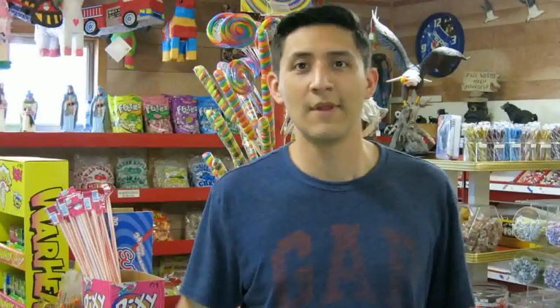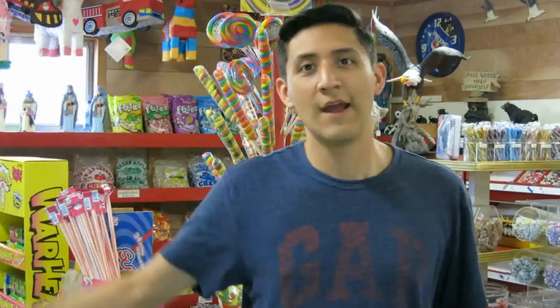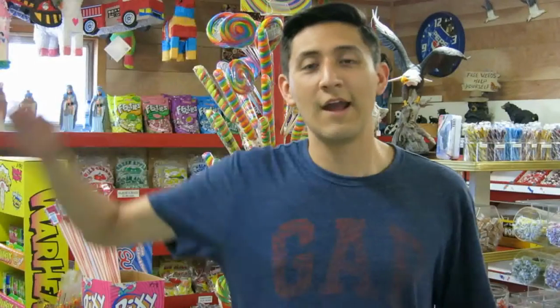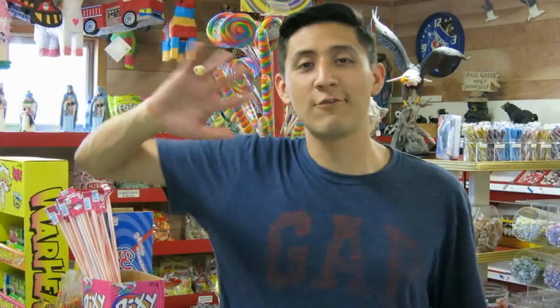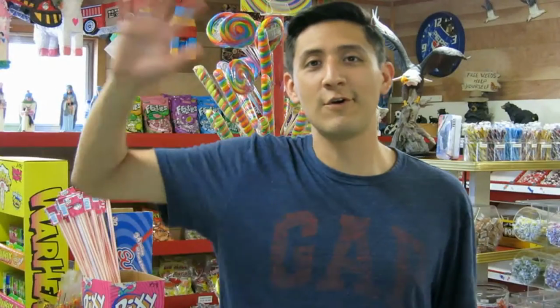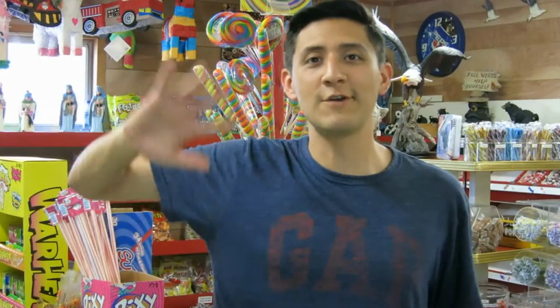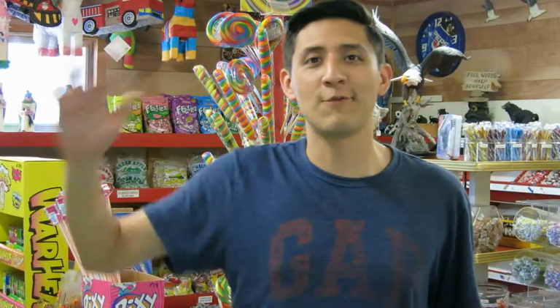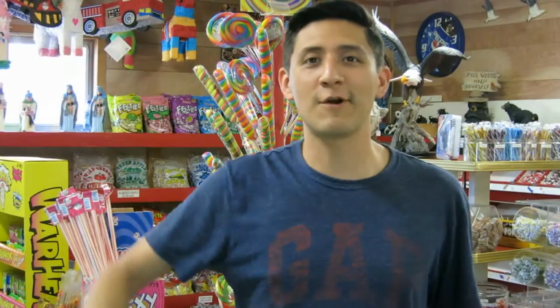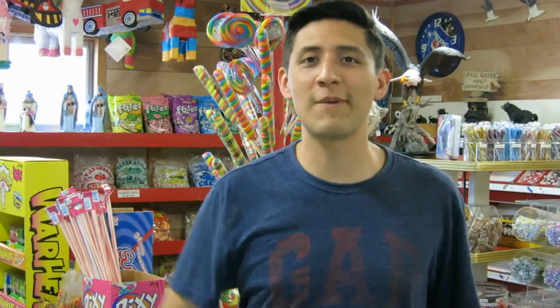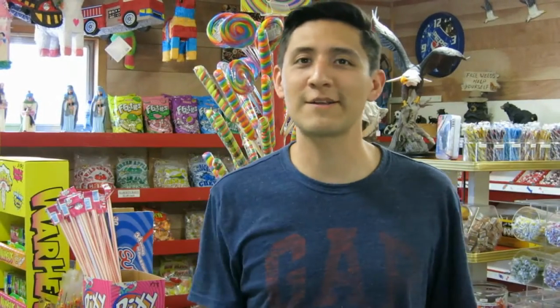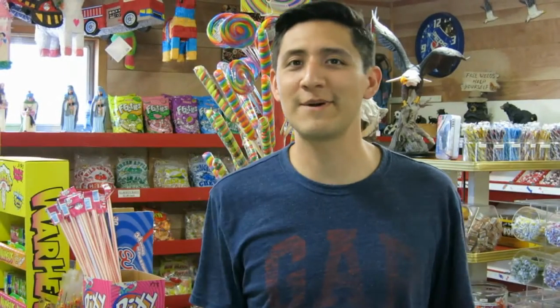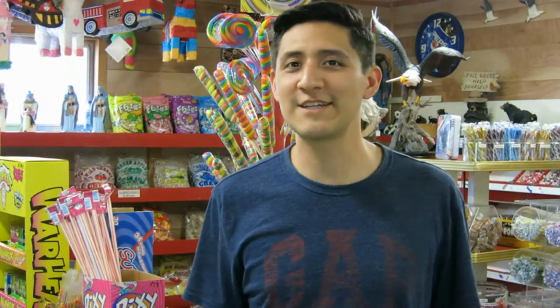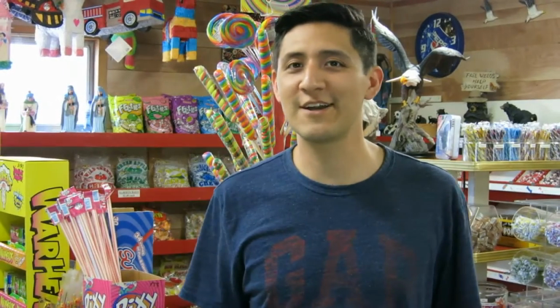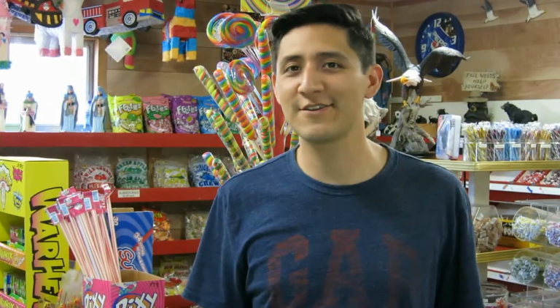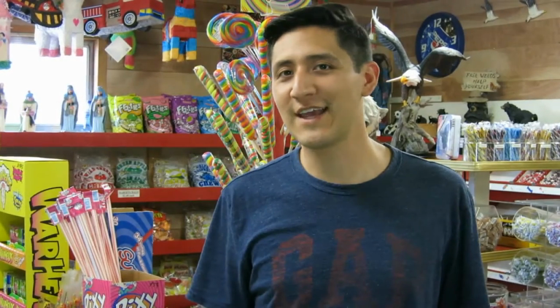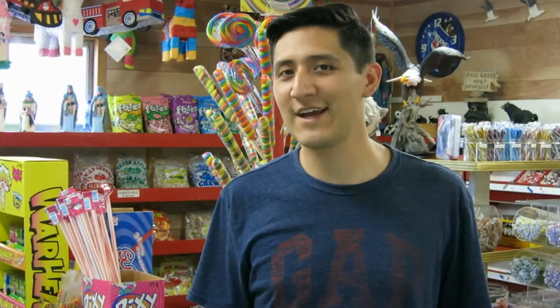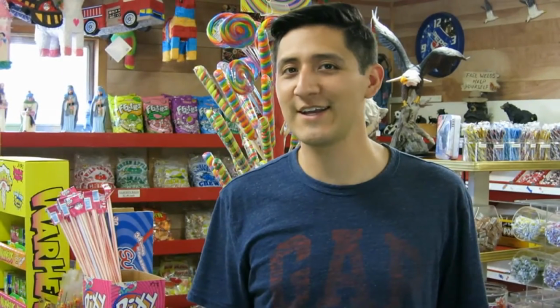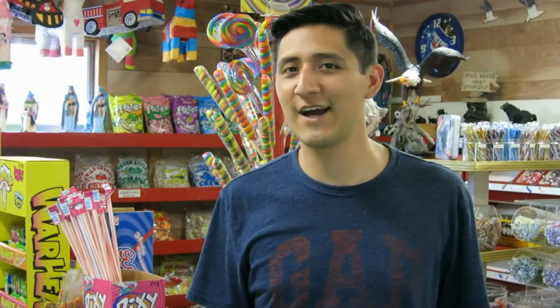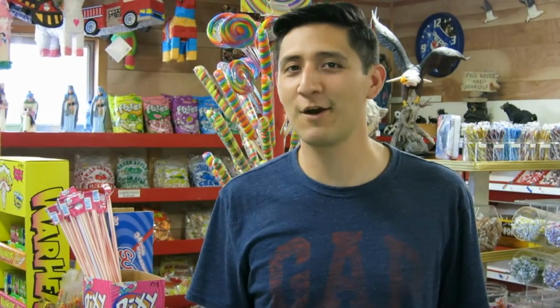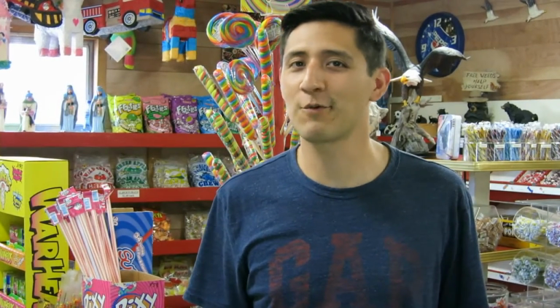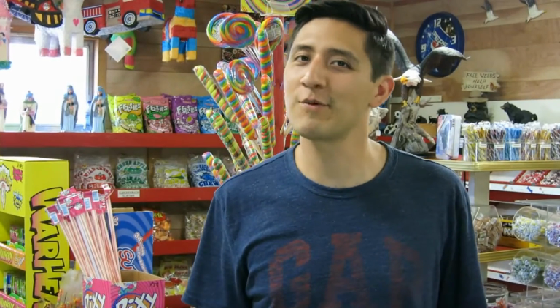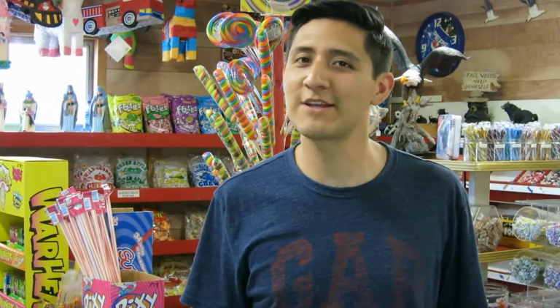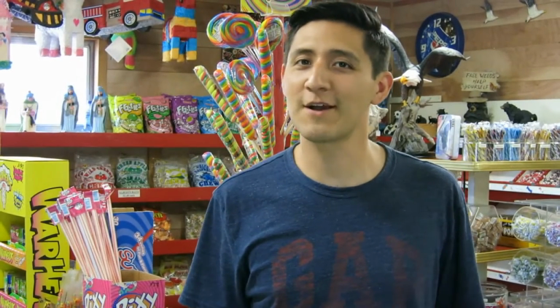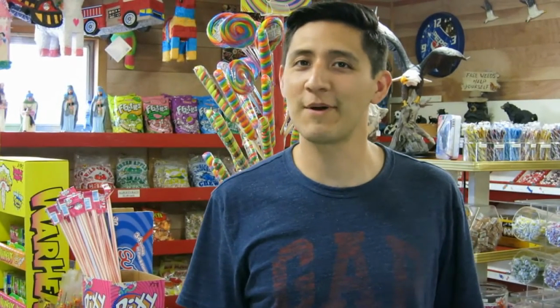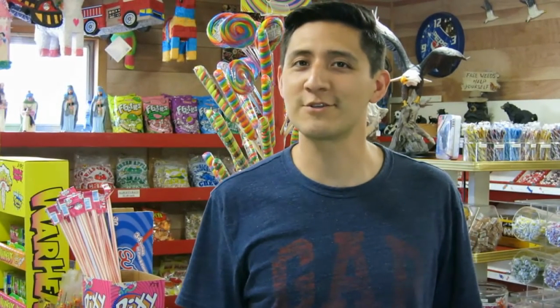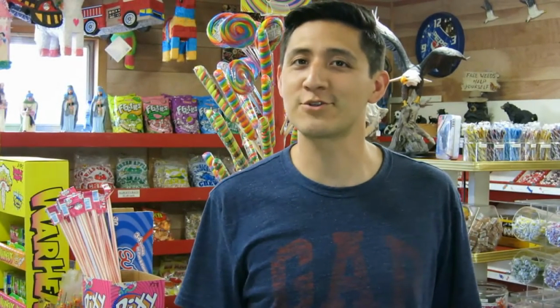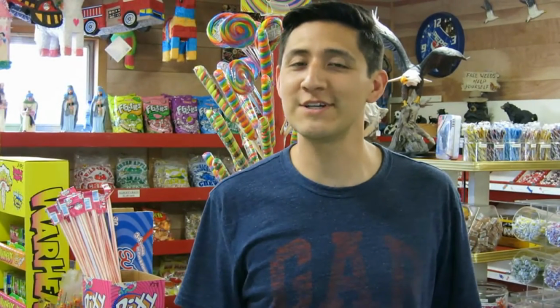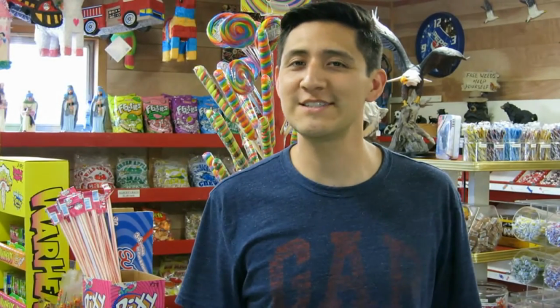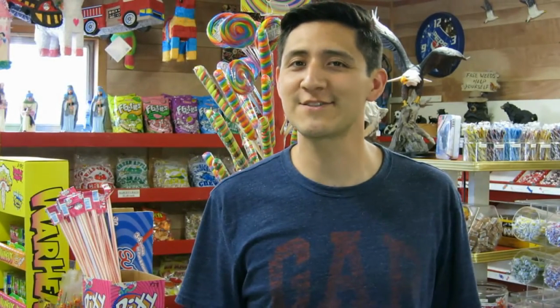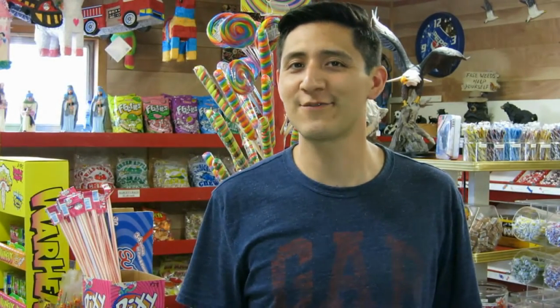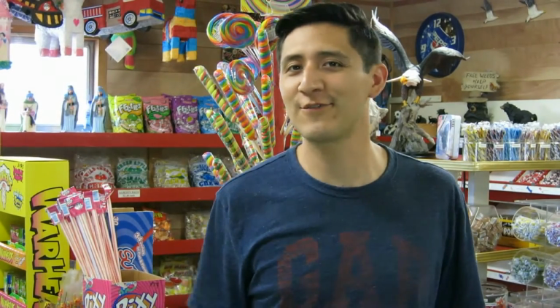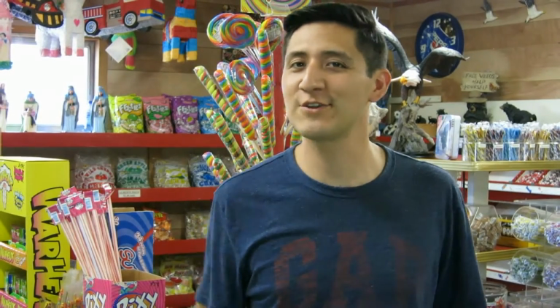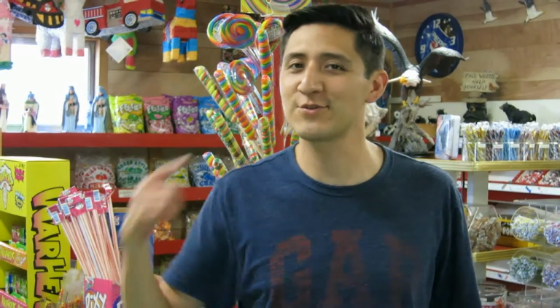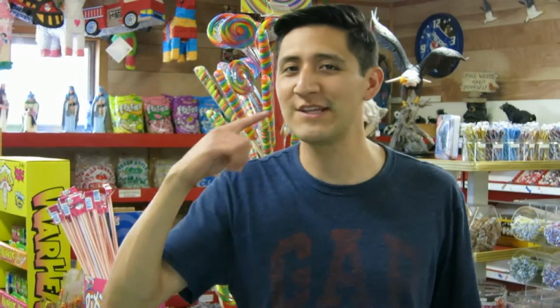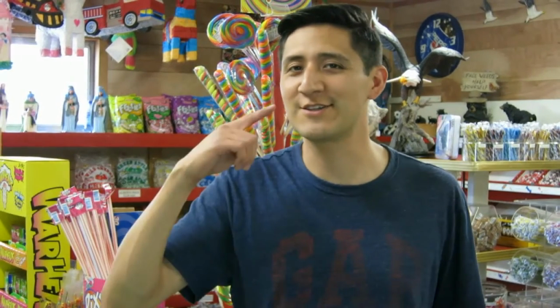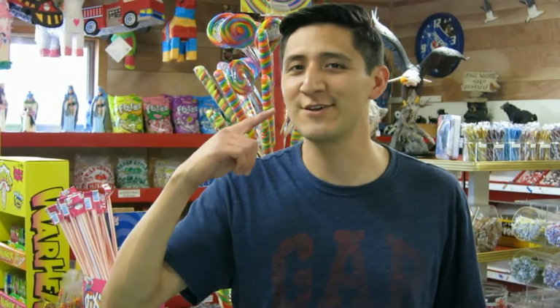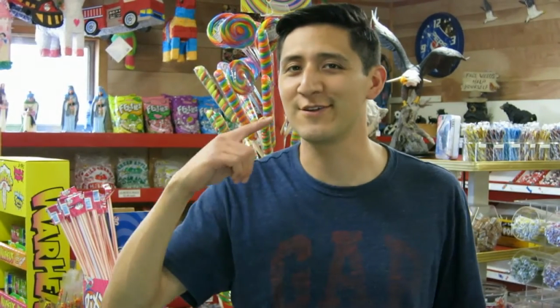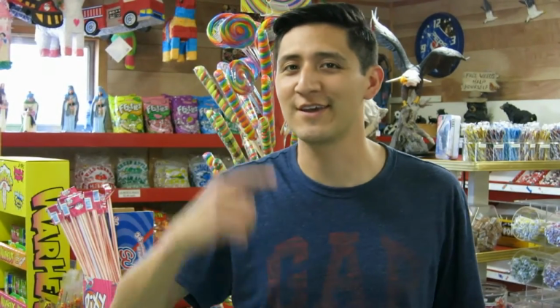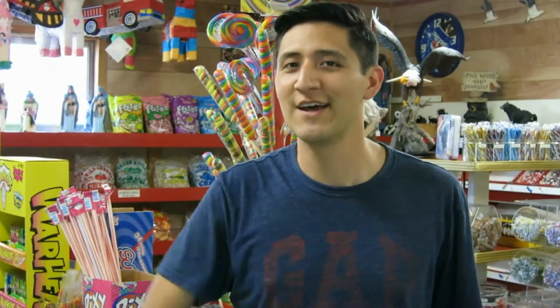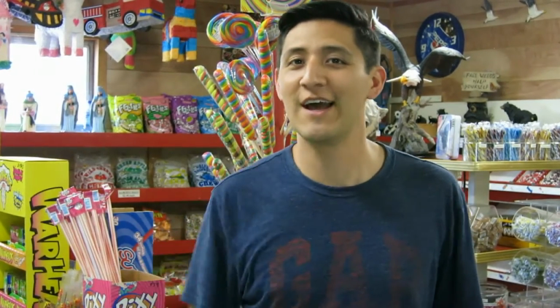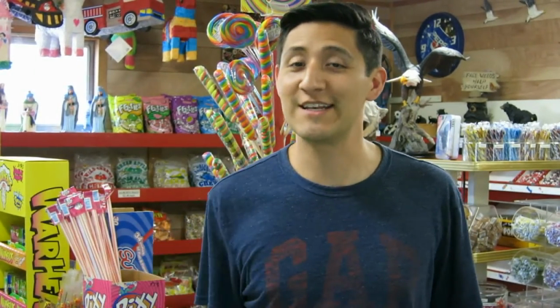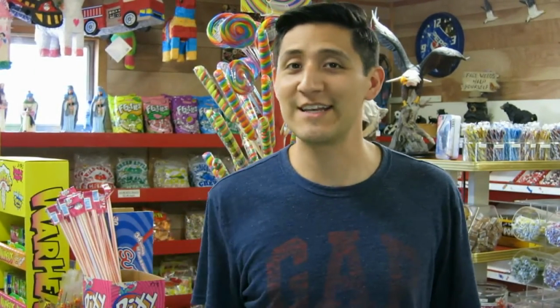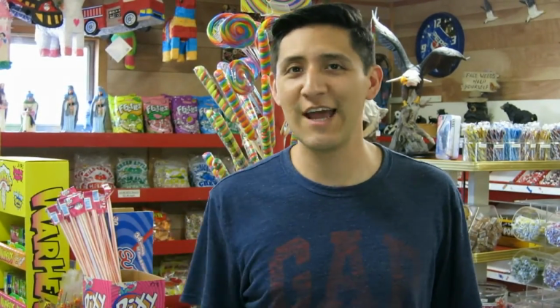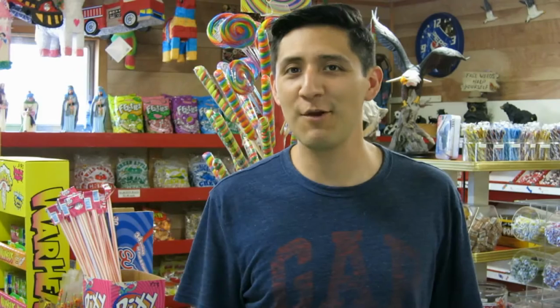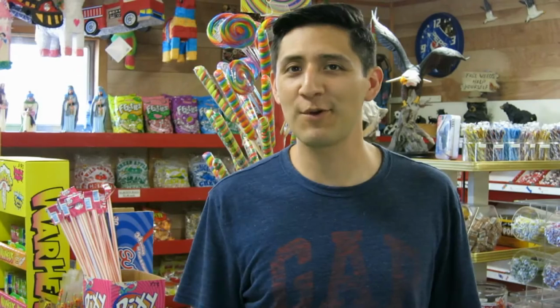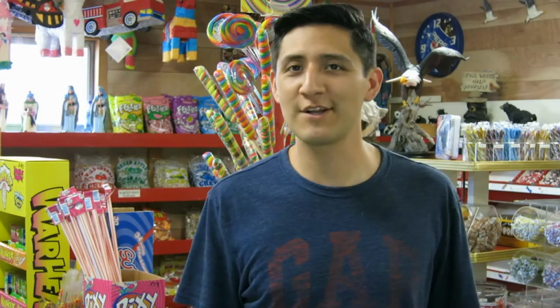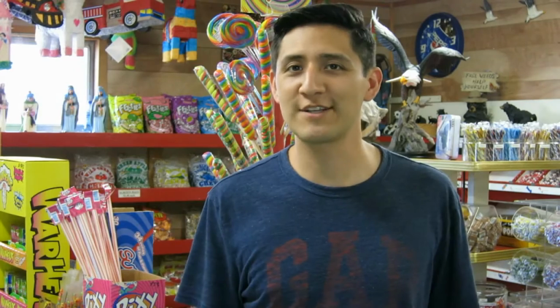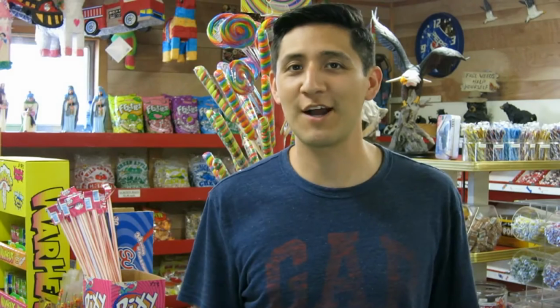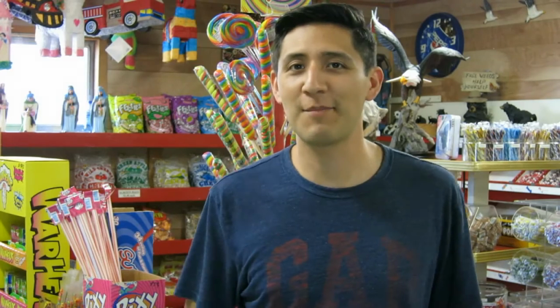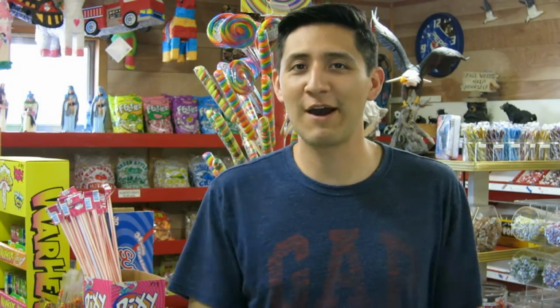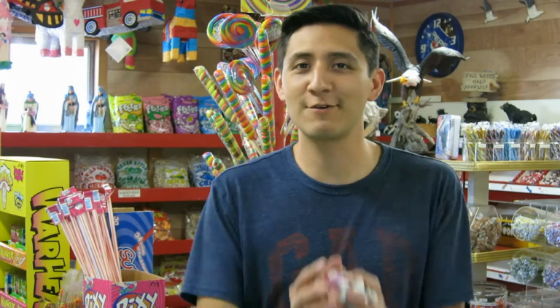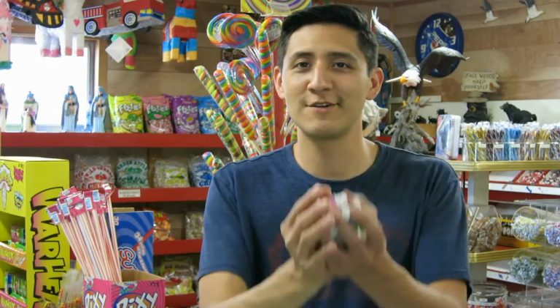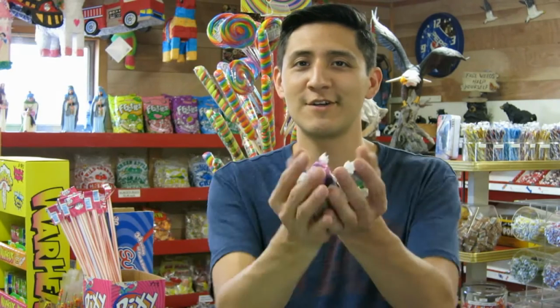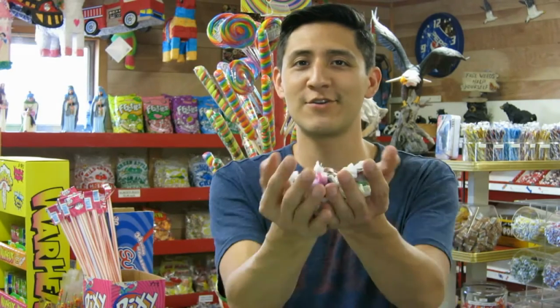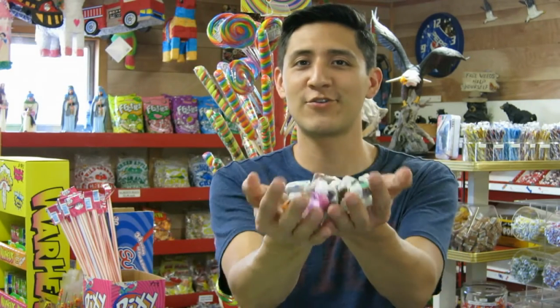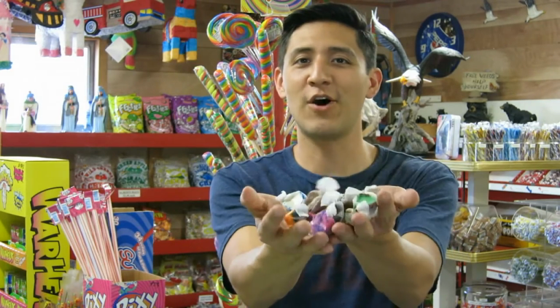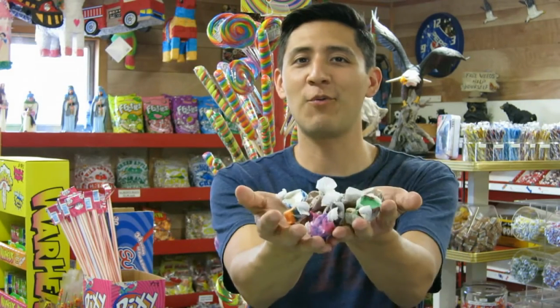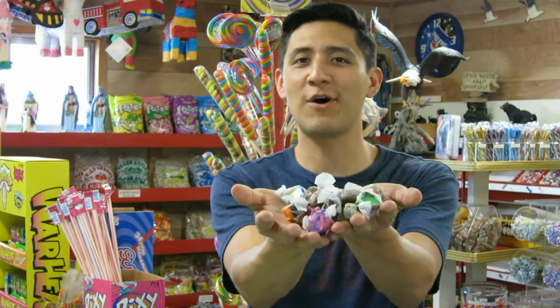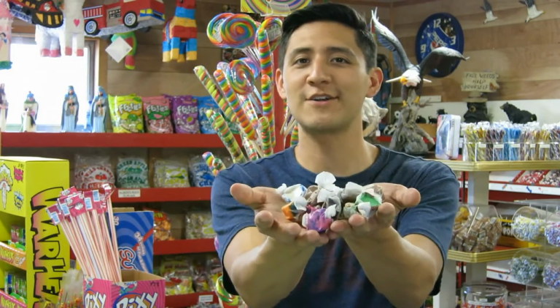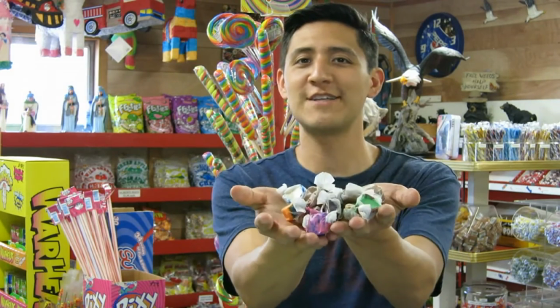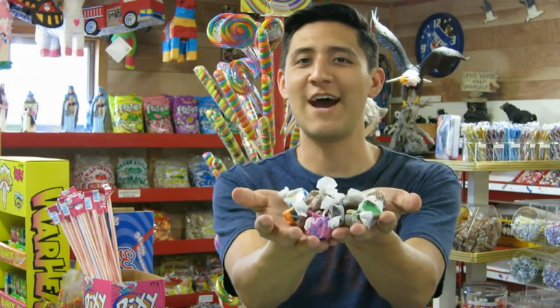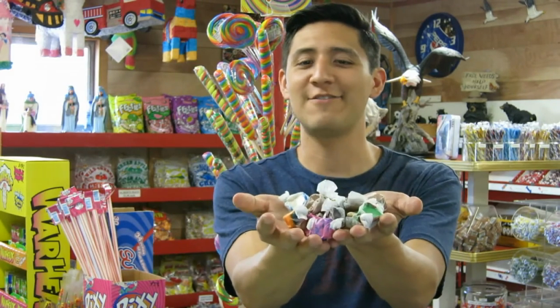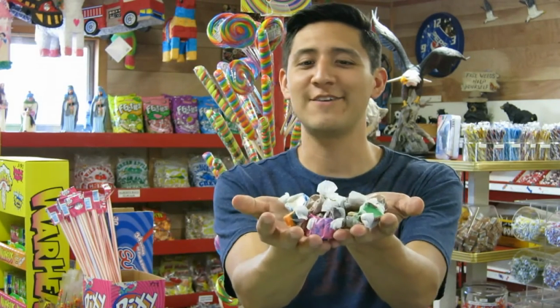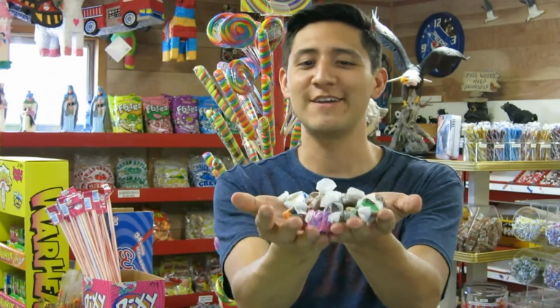Hey everyone, welcome back to my channel The Candy Guy, where we talk about treats for the sweet tooth. Today we're going to talk about salt water taffy.